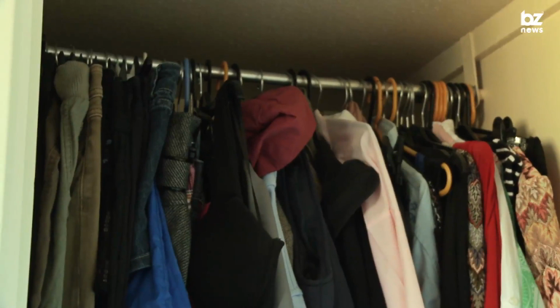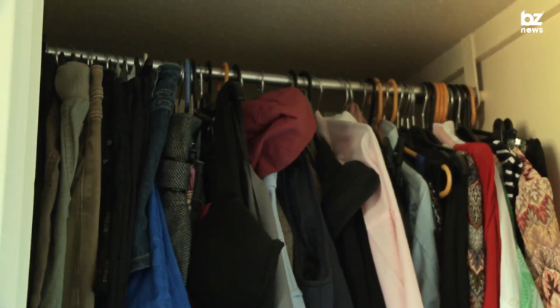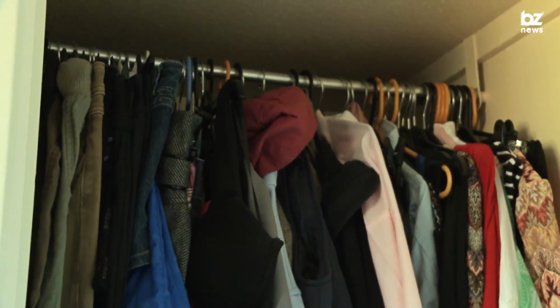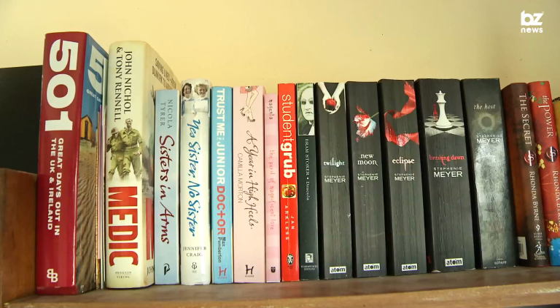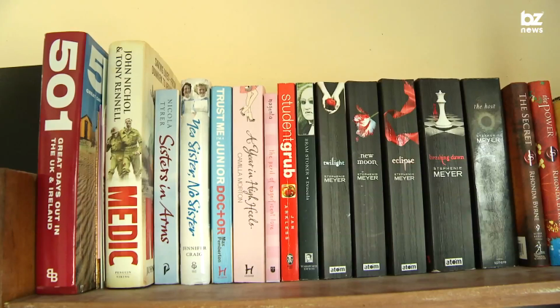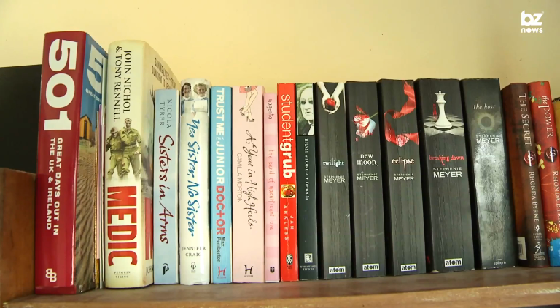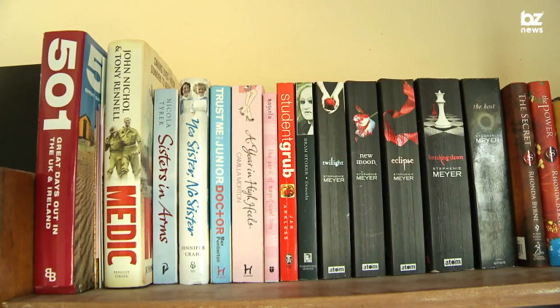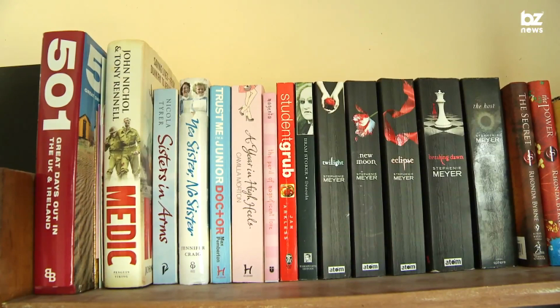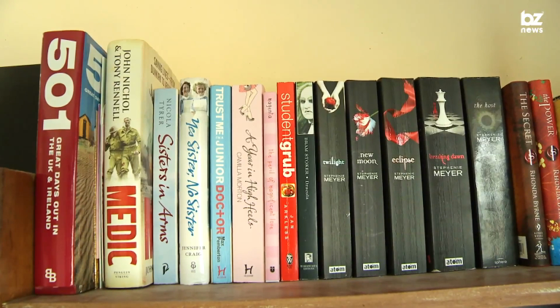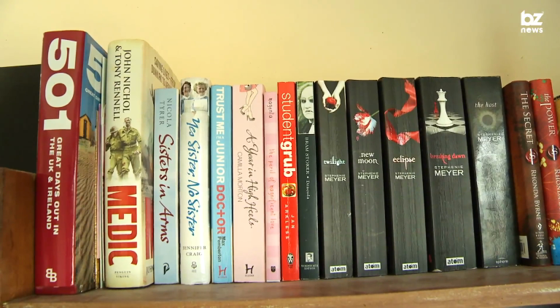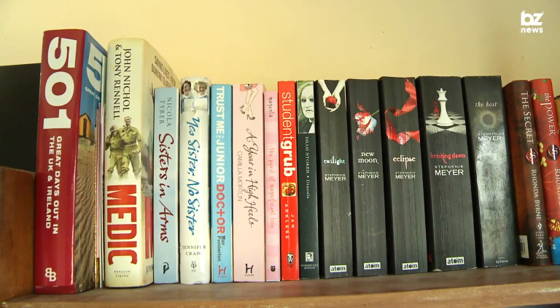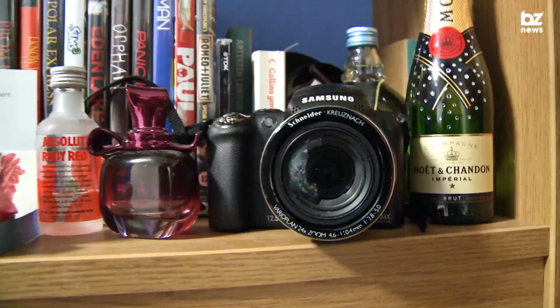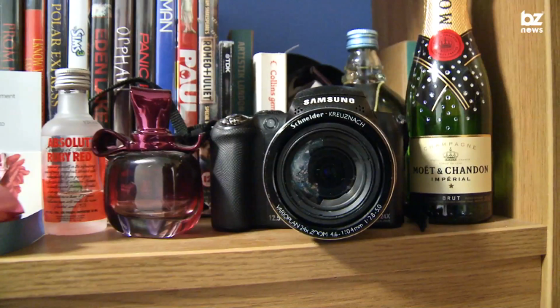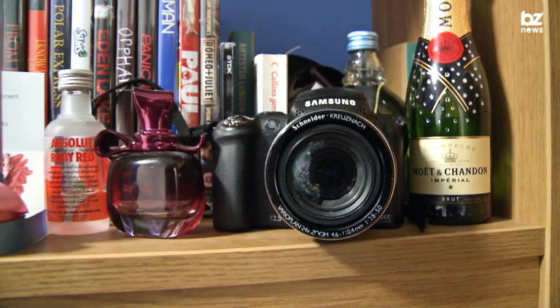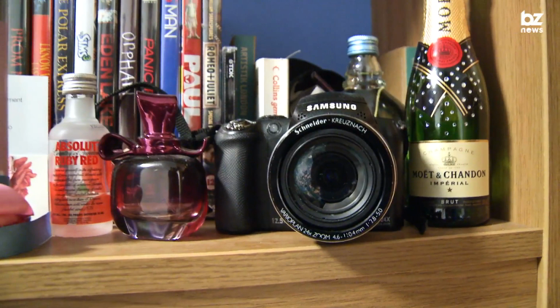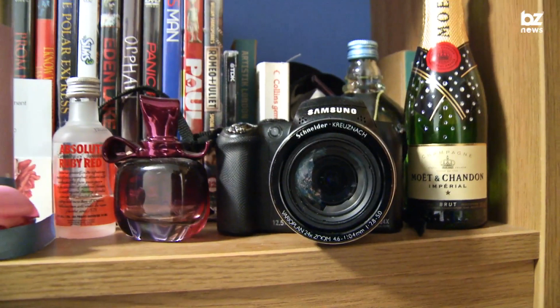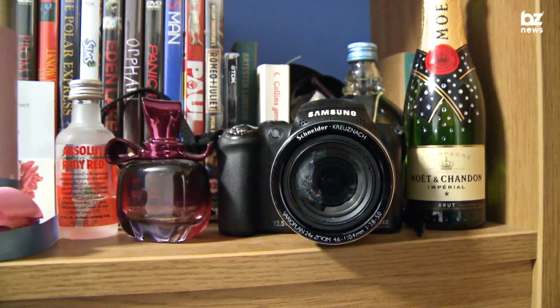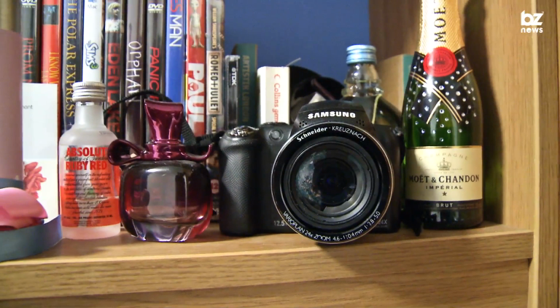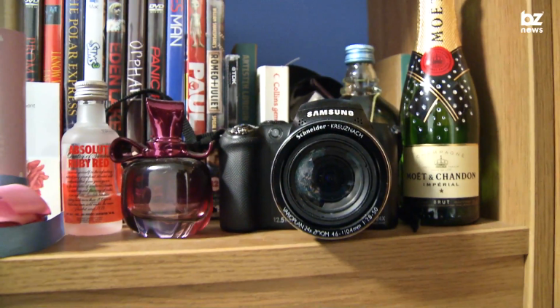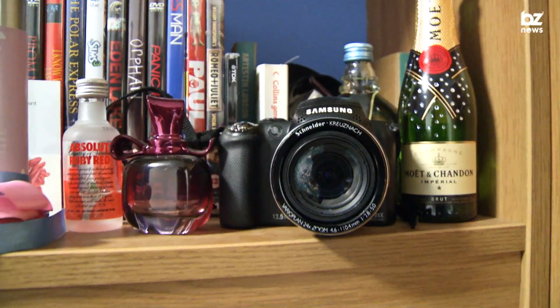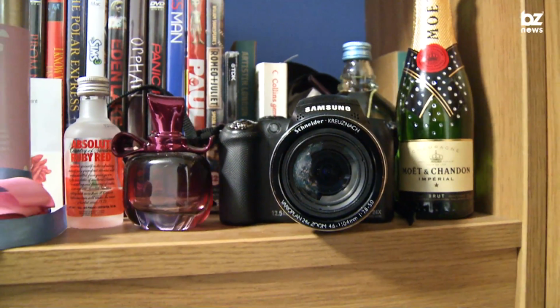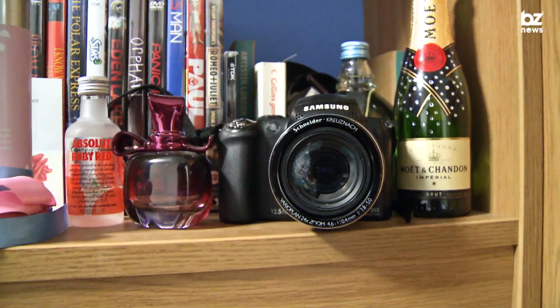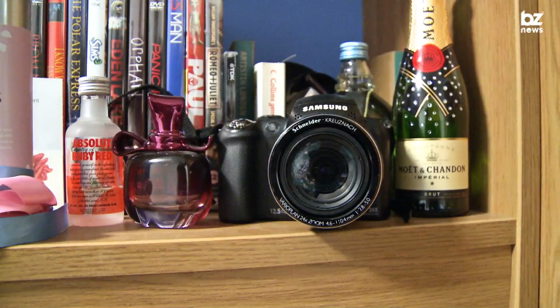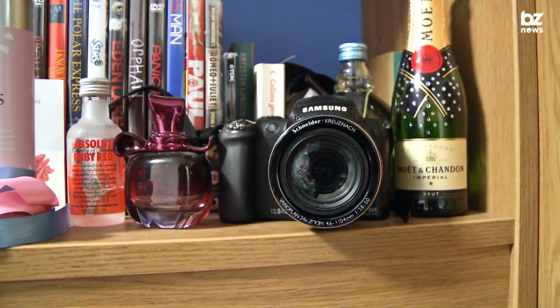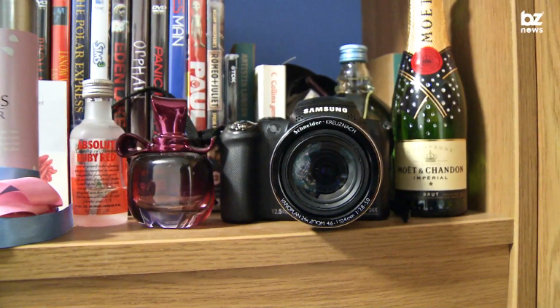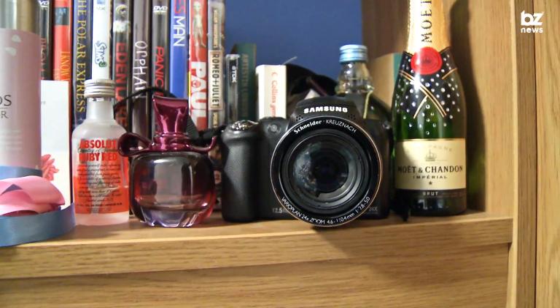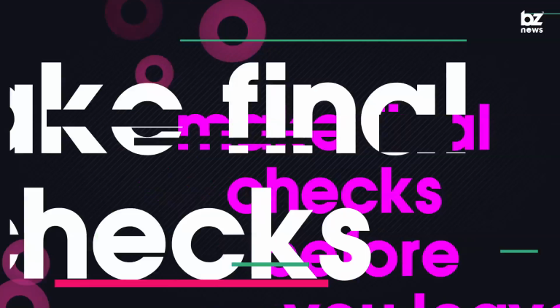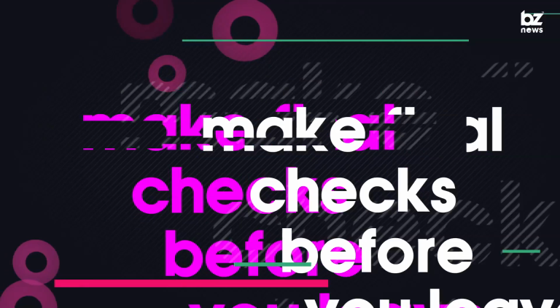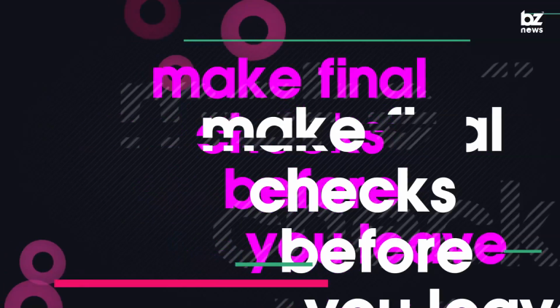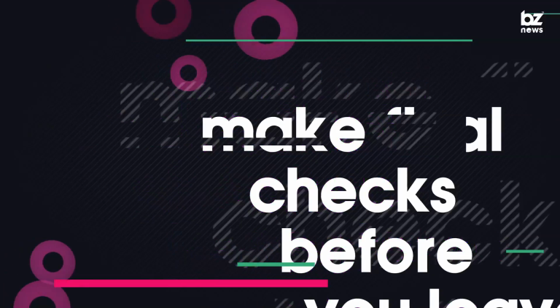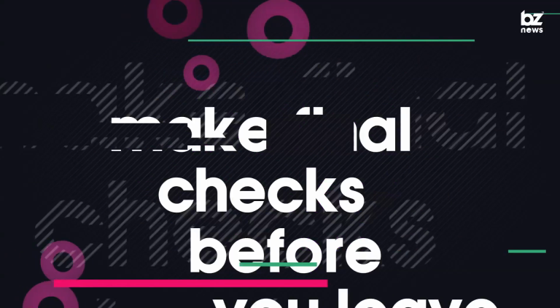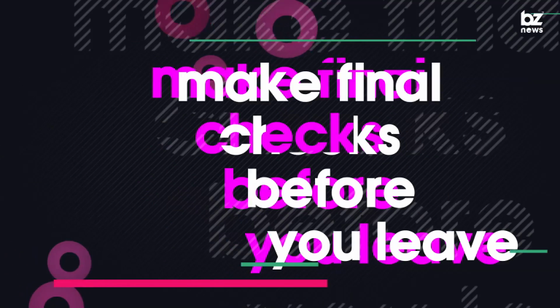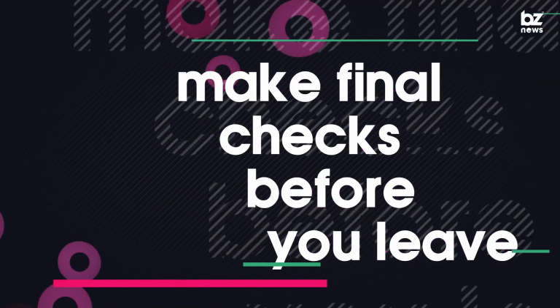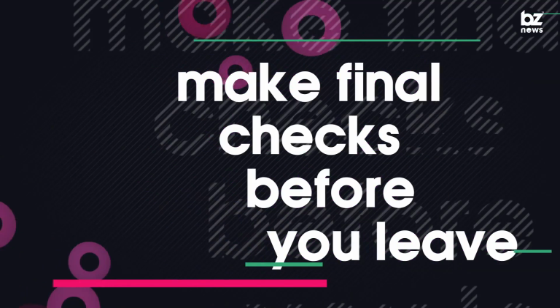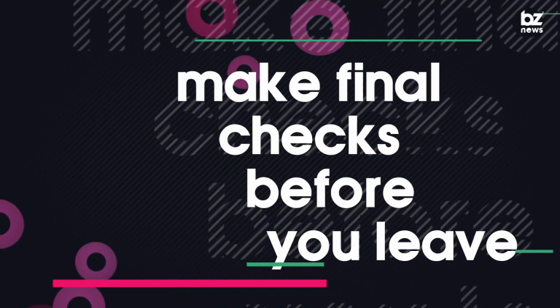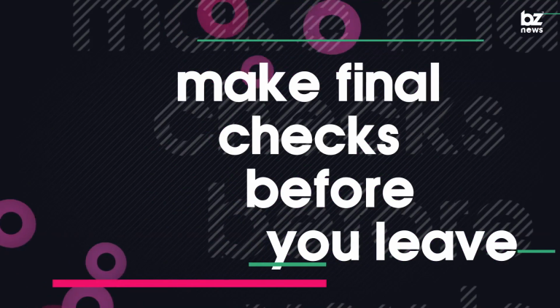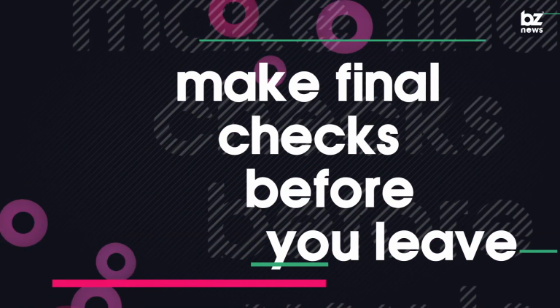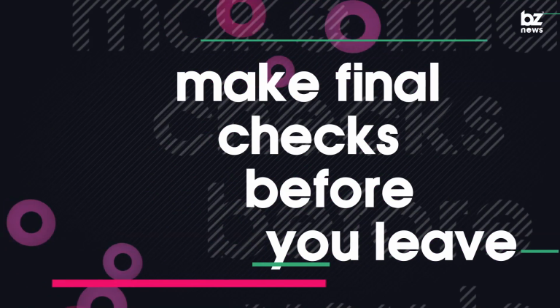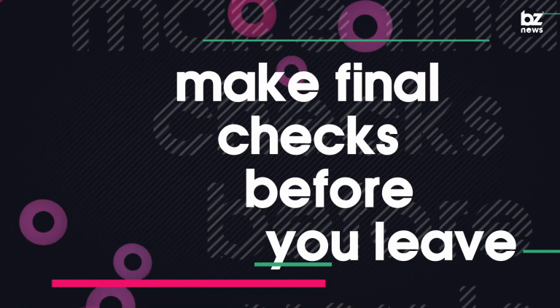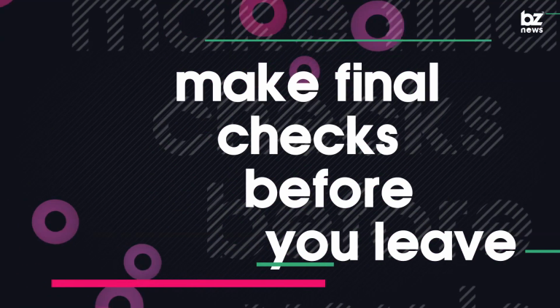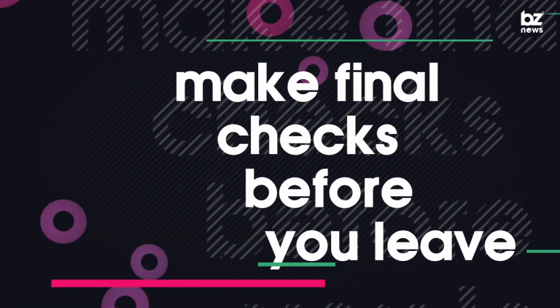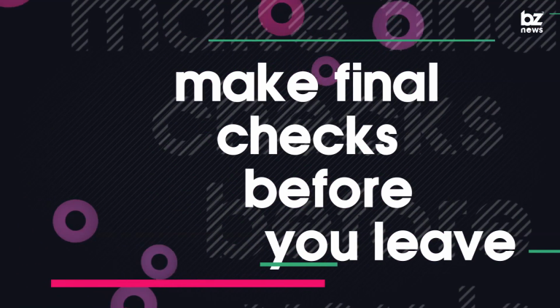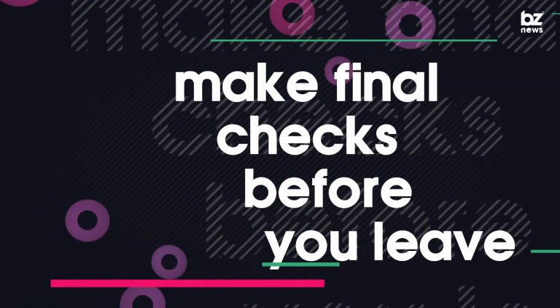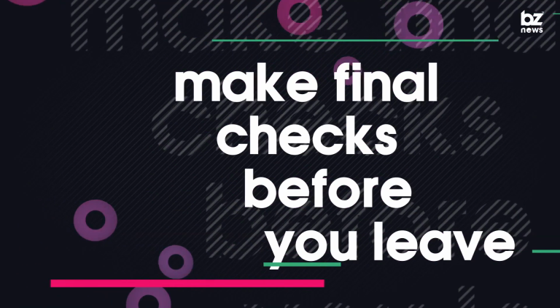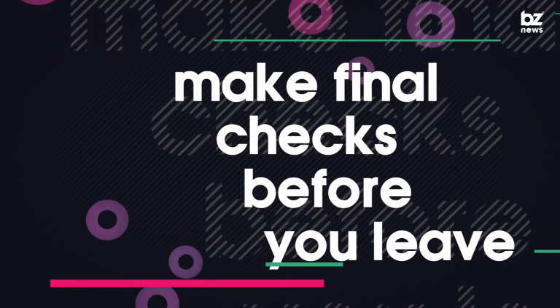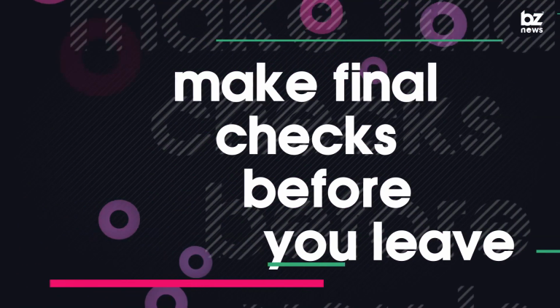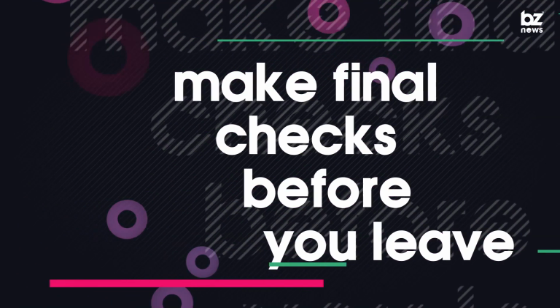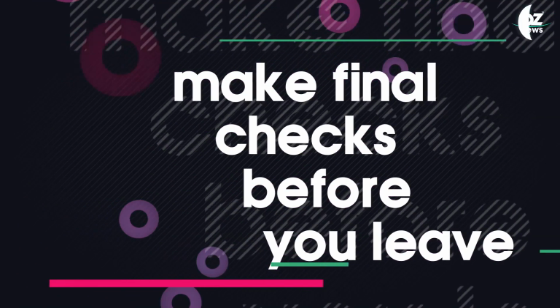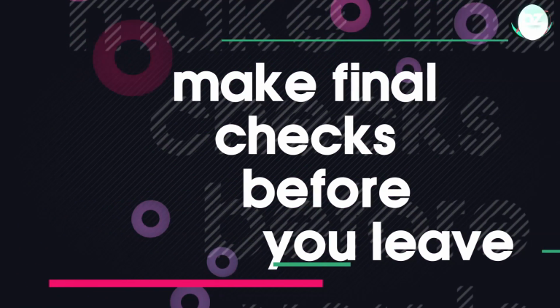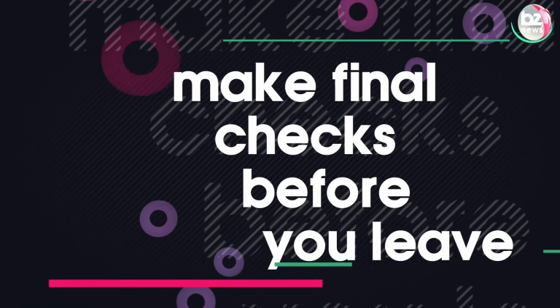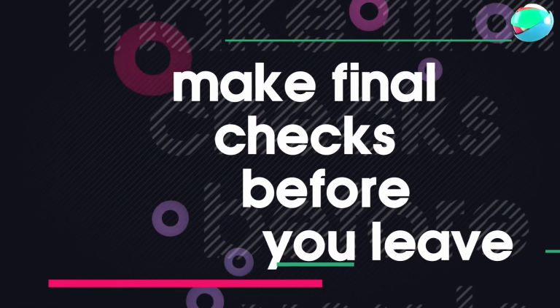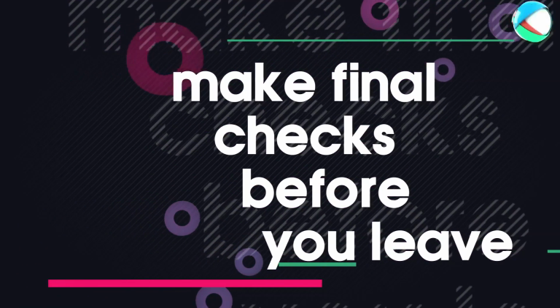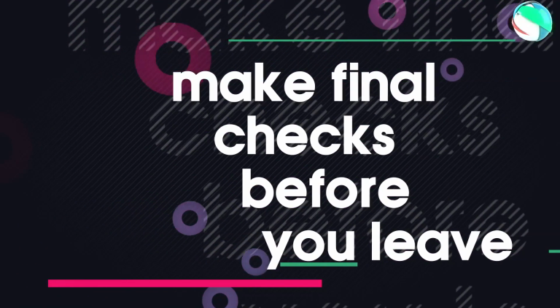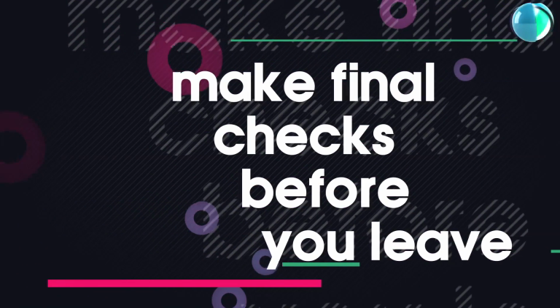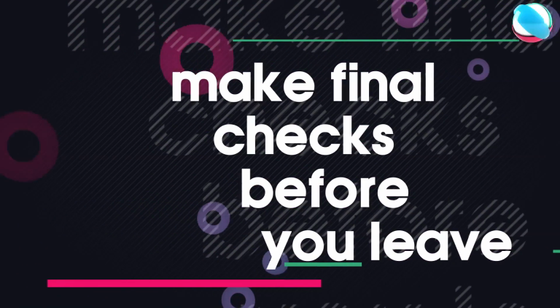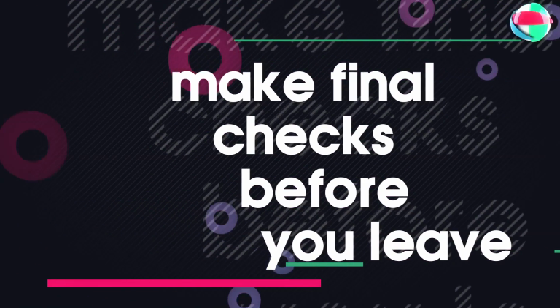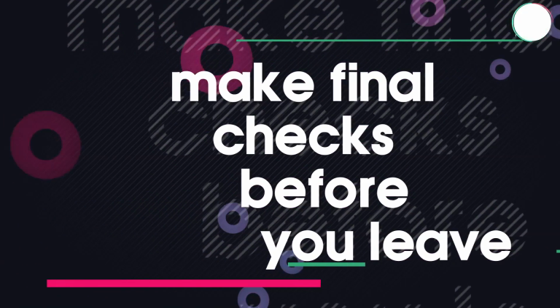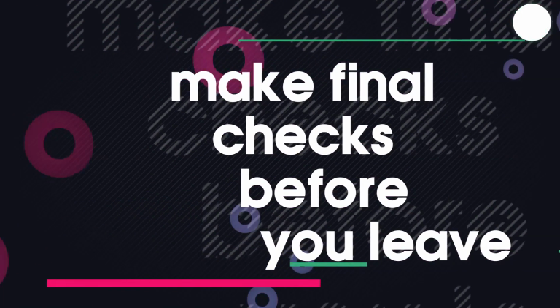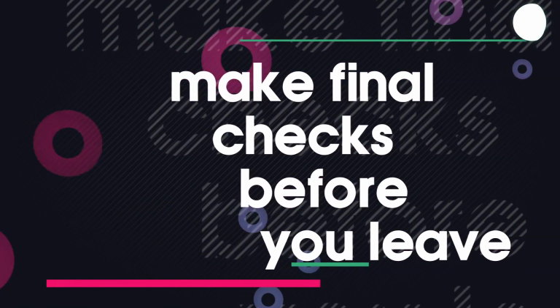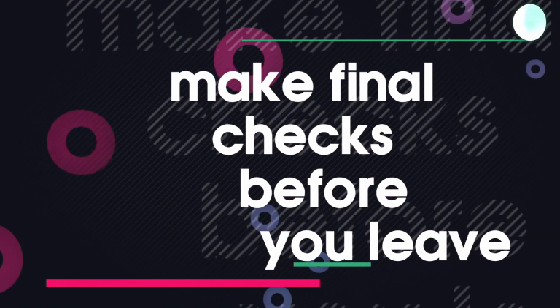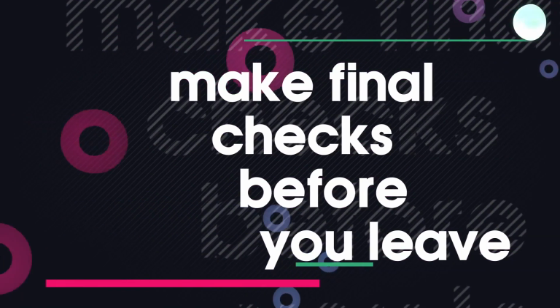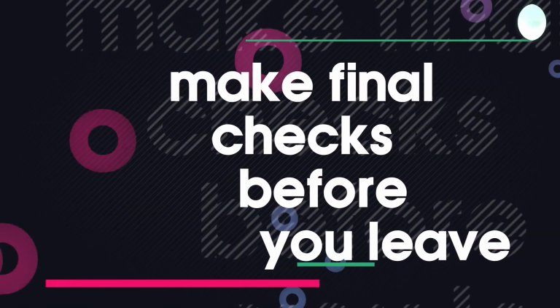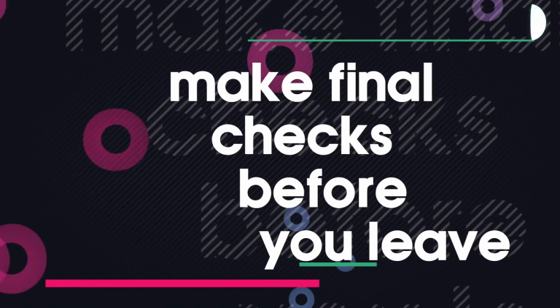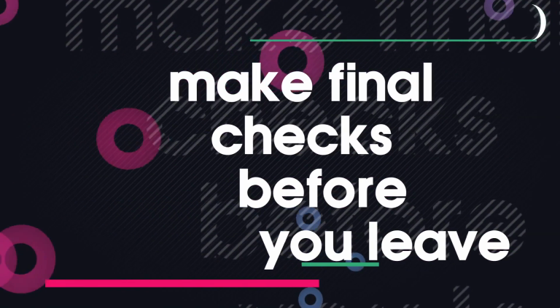Remember to take all of your belongings out of your bedroom. Once you have vacated your room, it may be too late to collect anything at a later date.